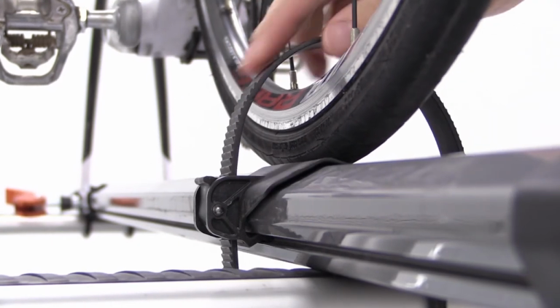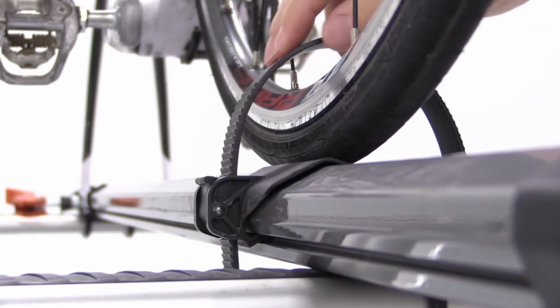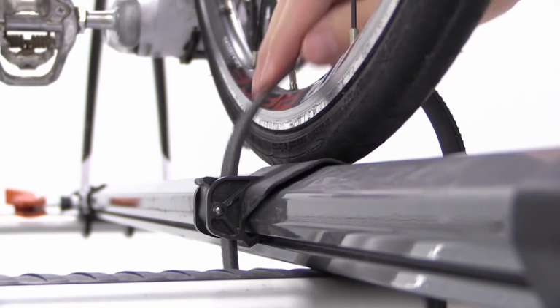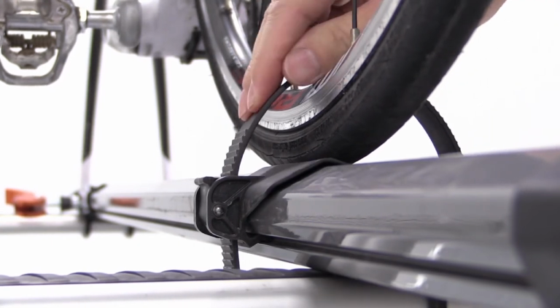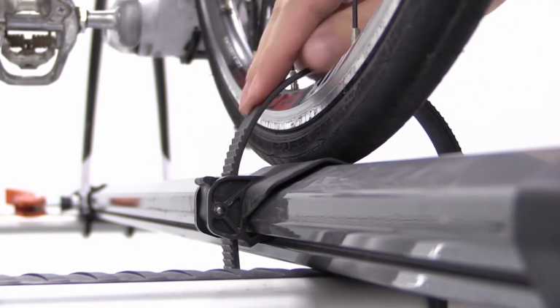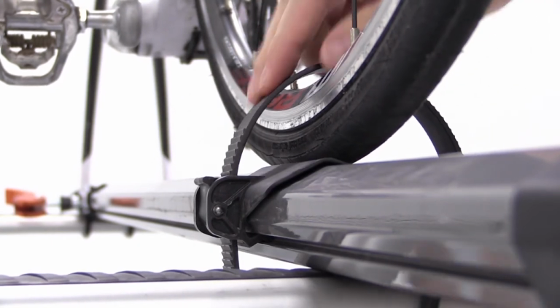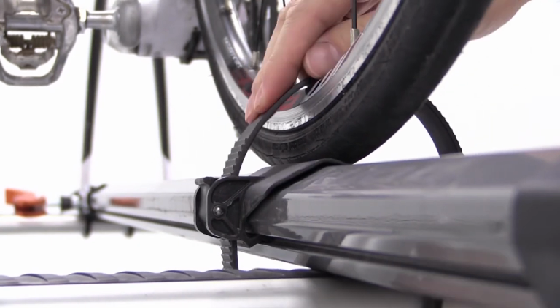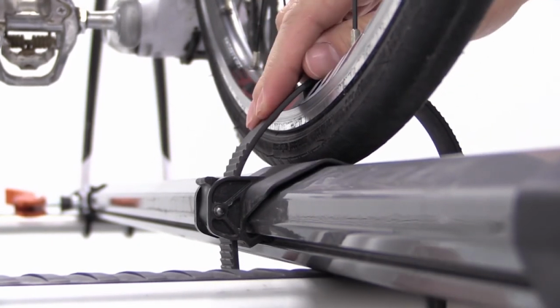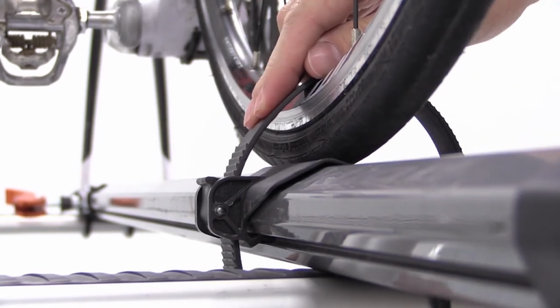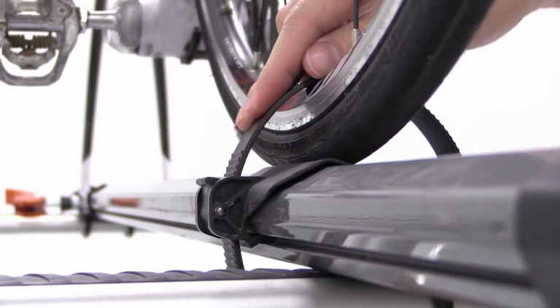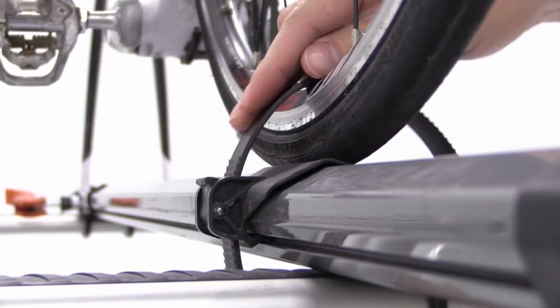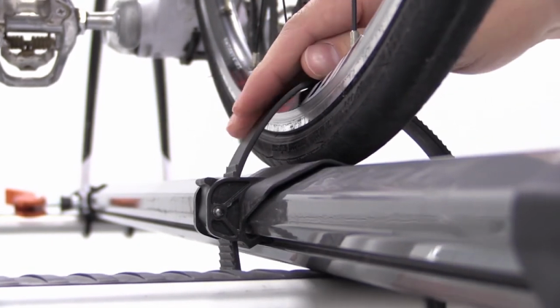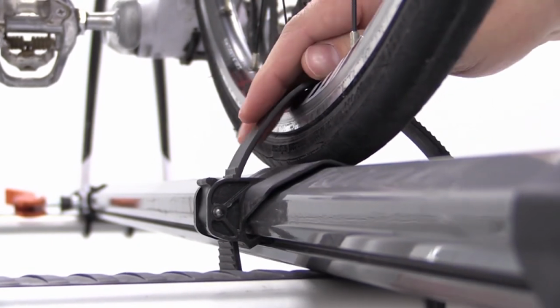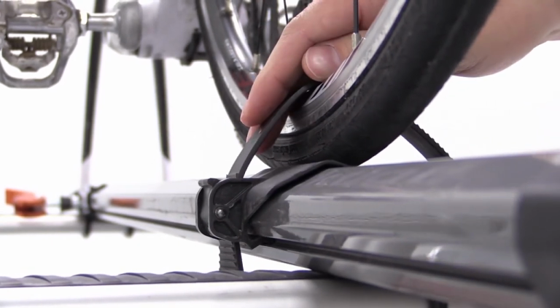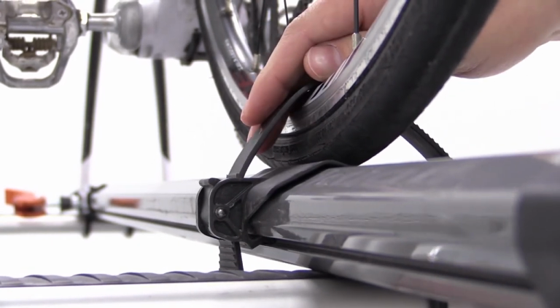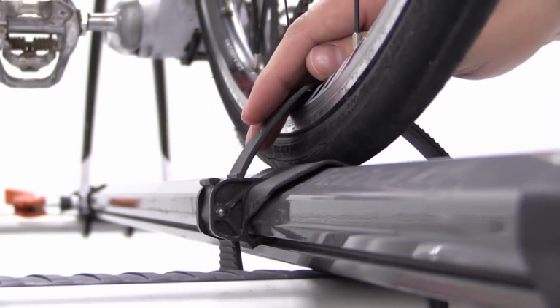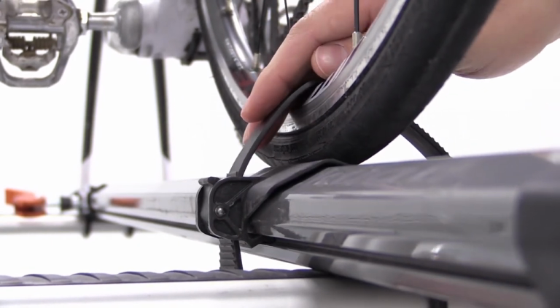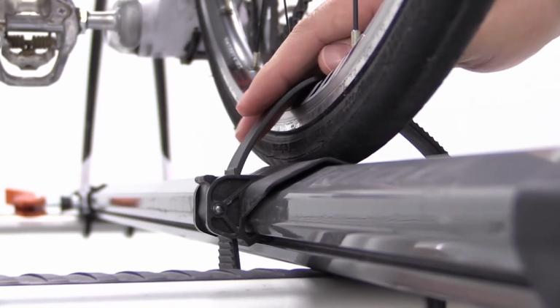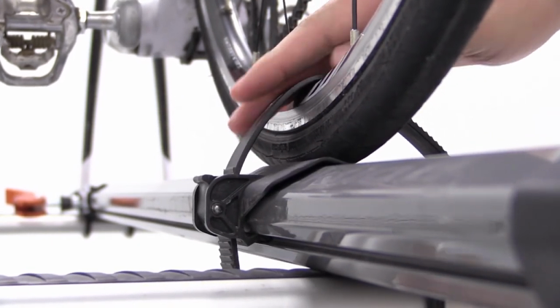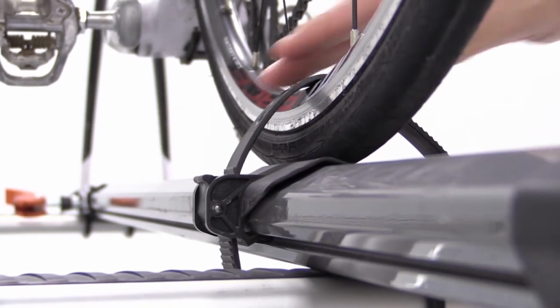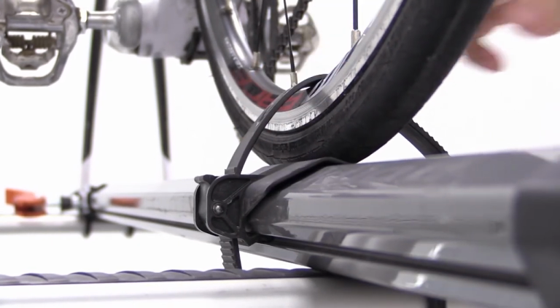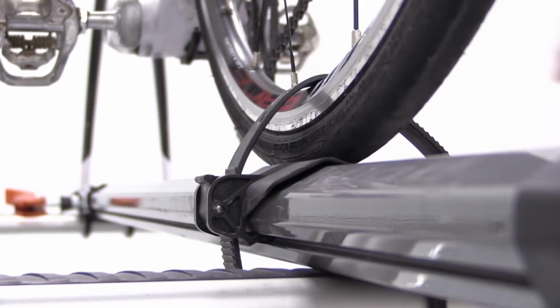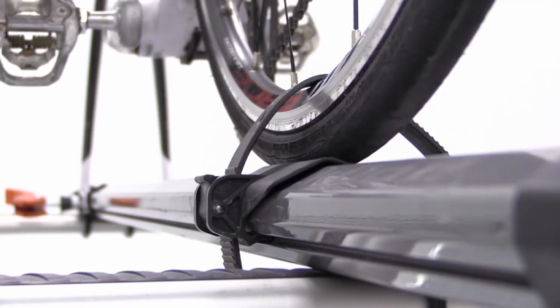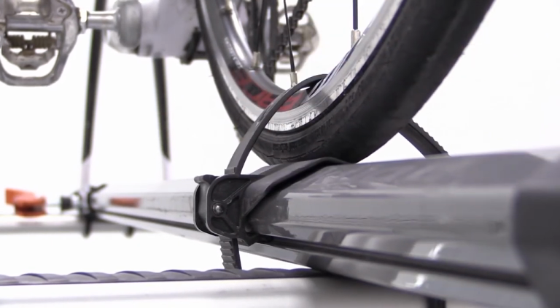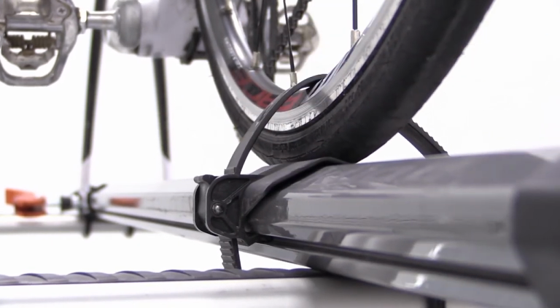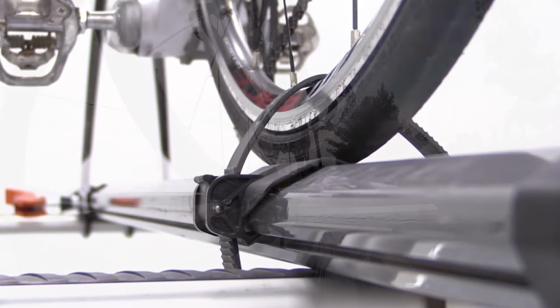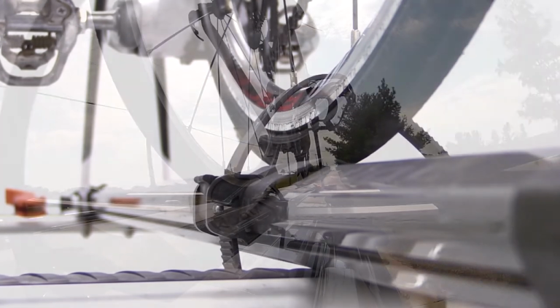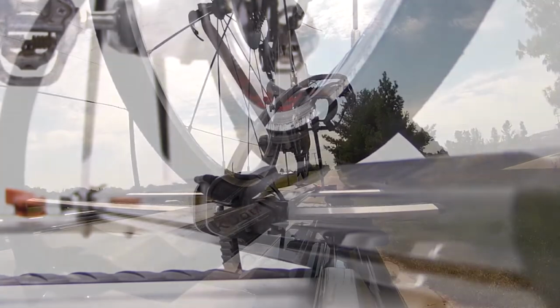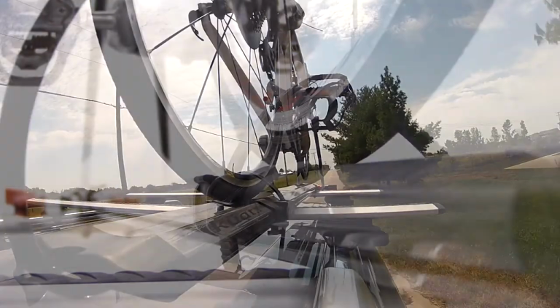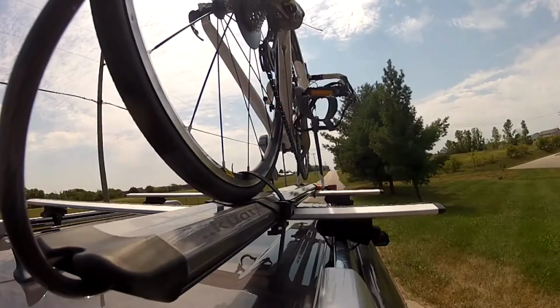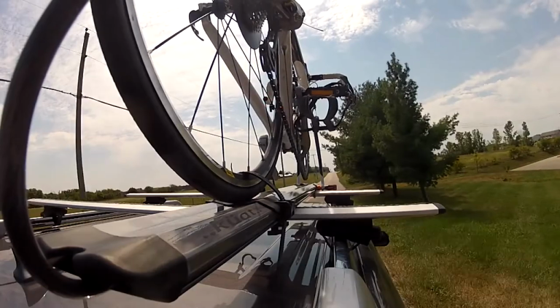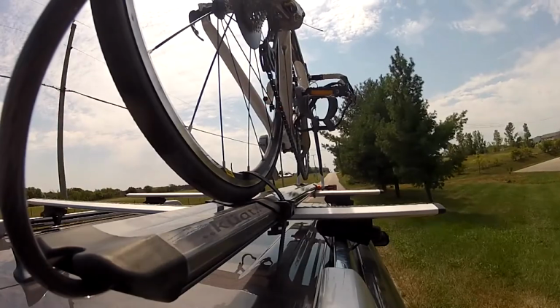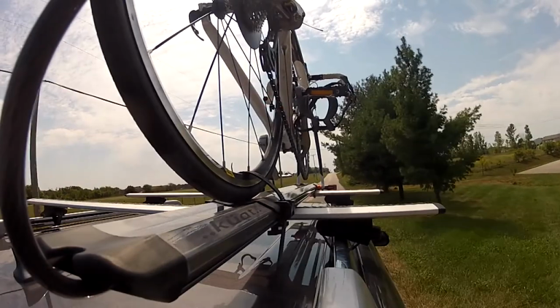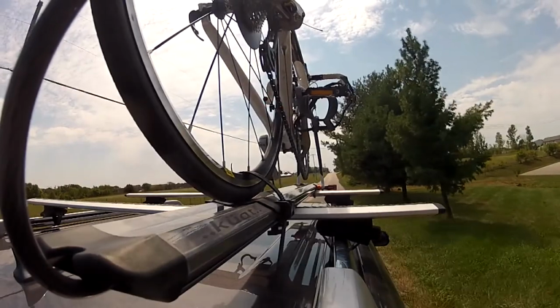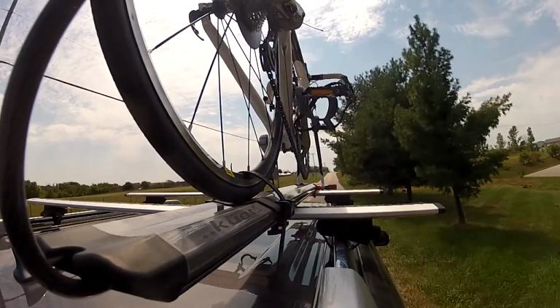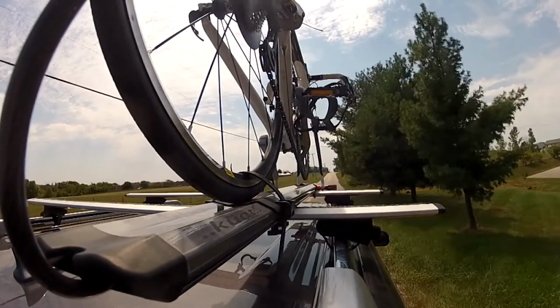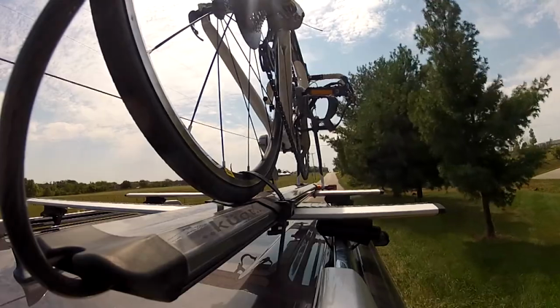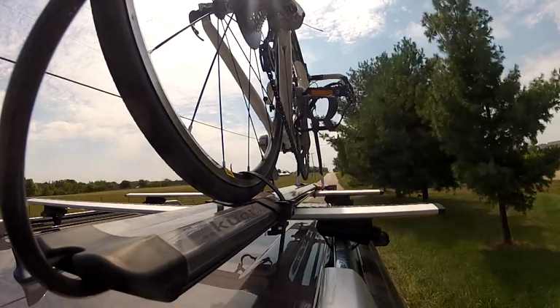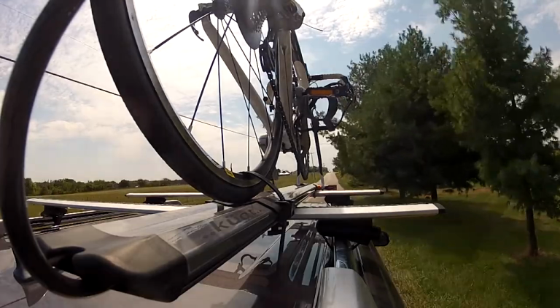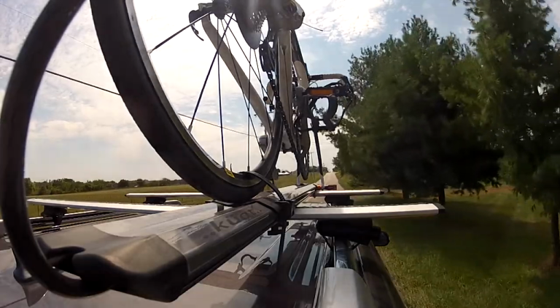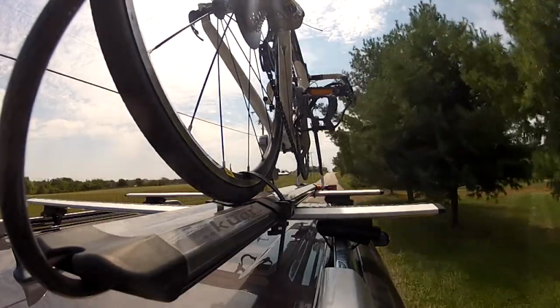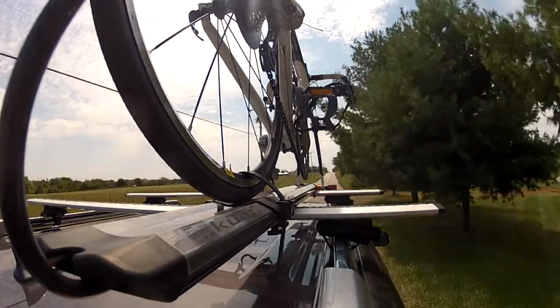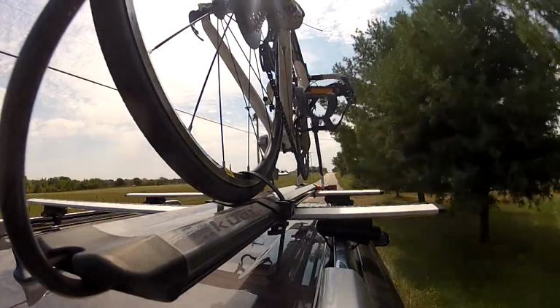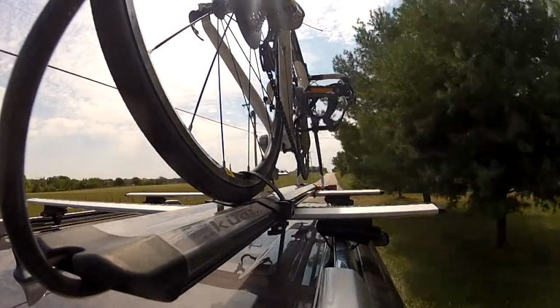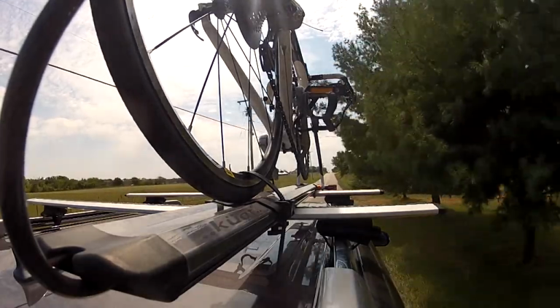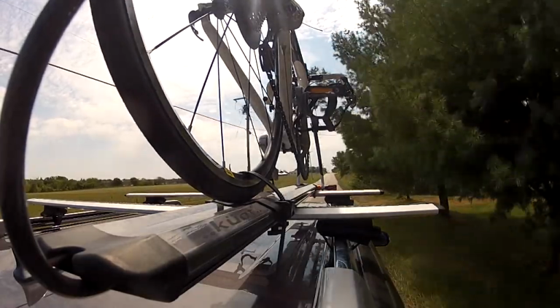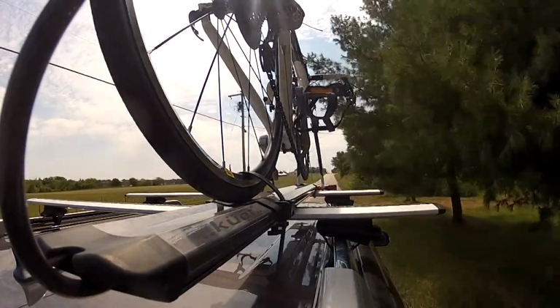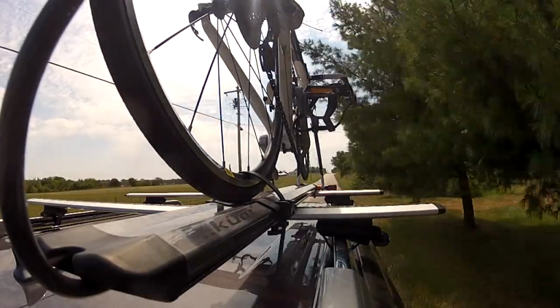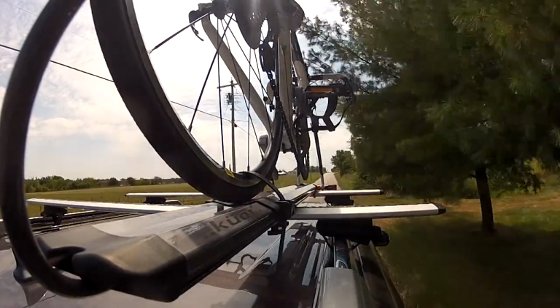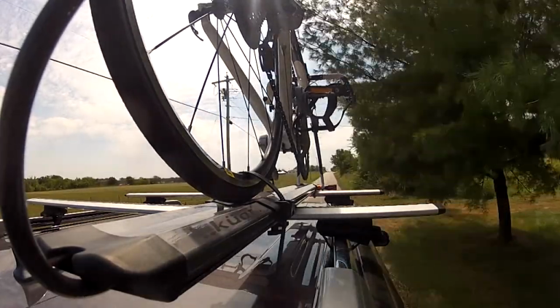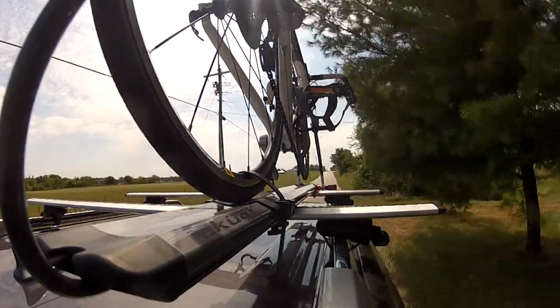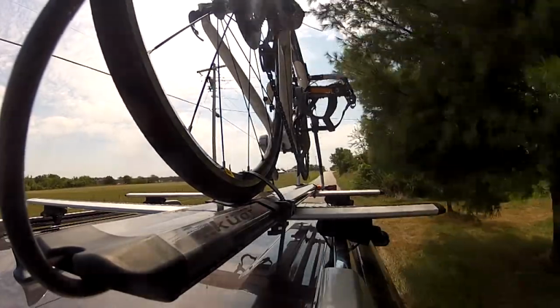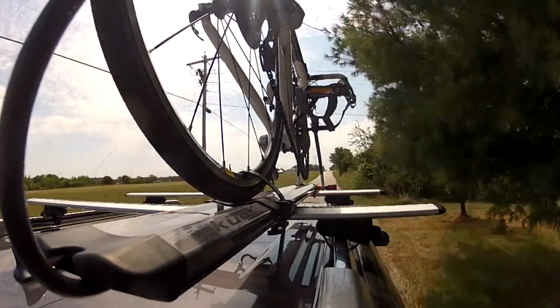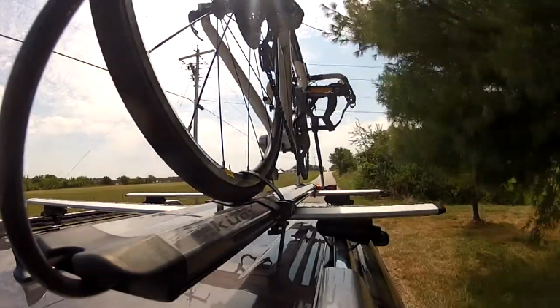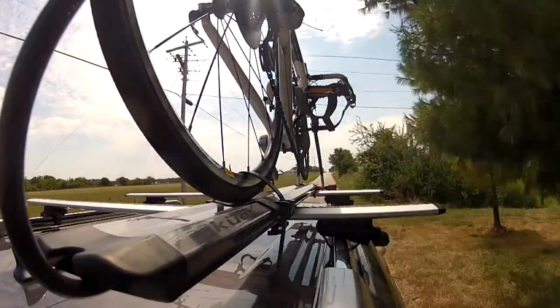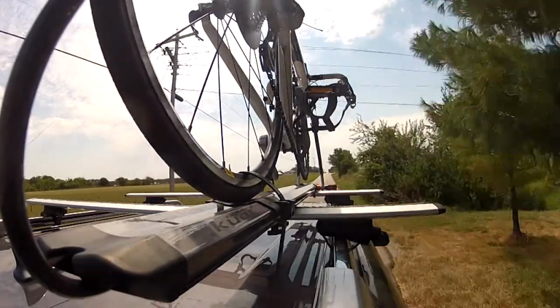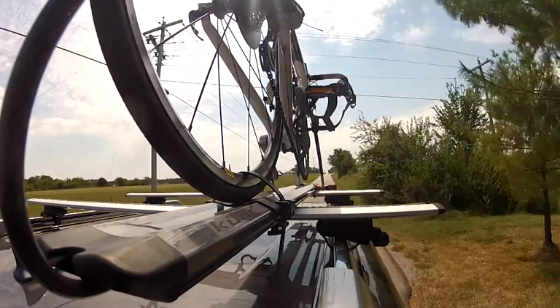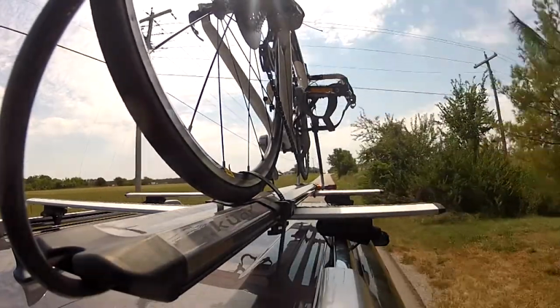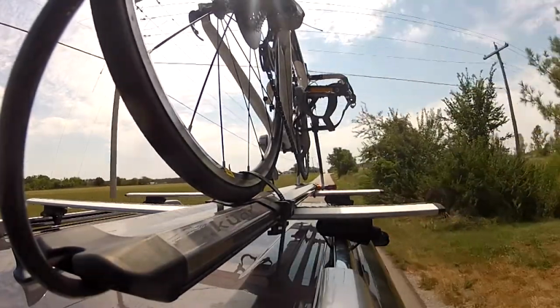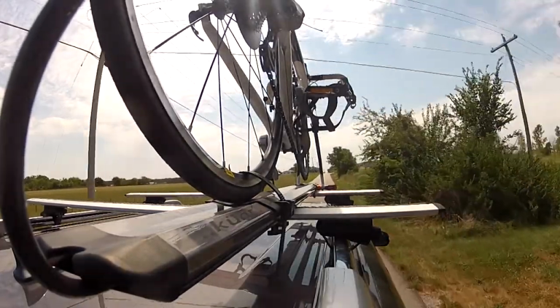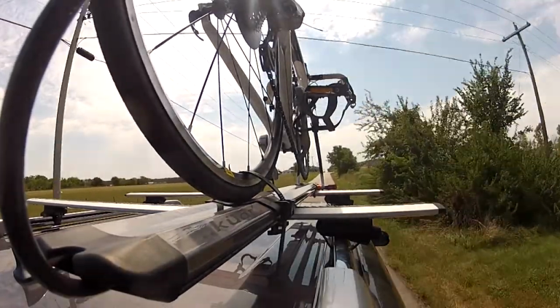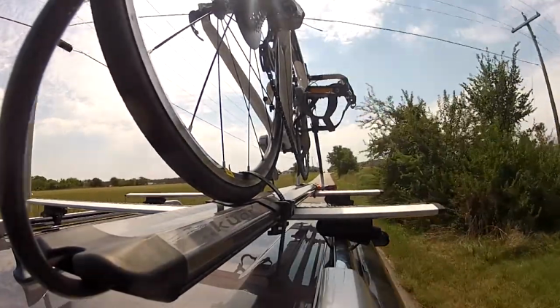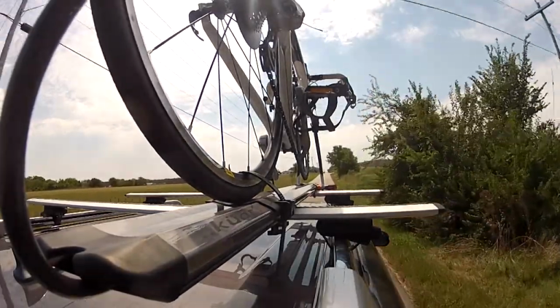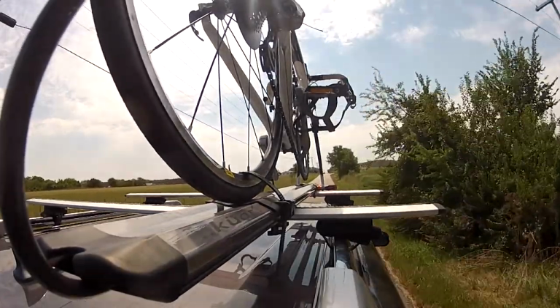With our bike all loaded up, that'll complete today's test phase for the Kuat Trio, part number RU01, on our 2013 Chevrolet Suburban.